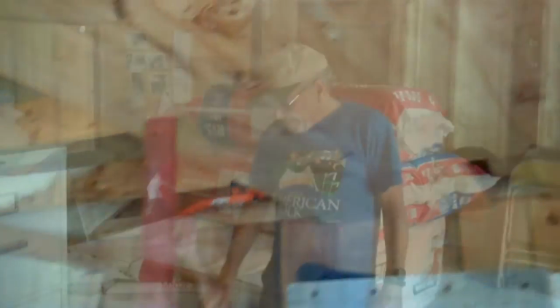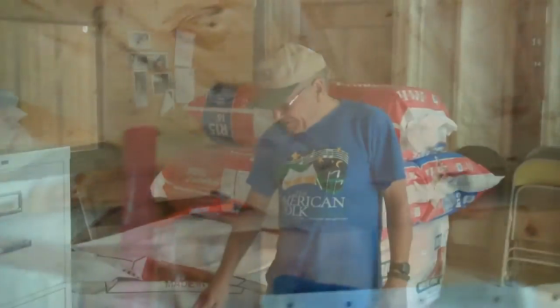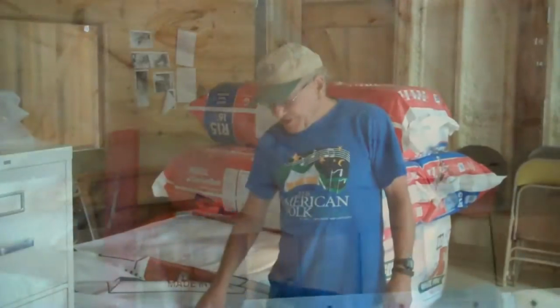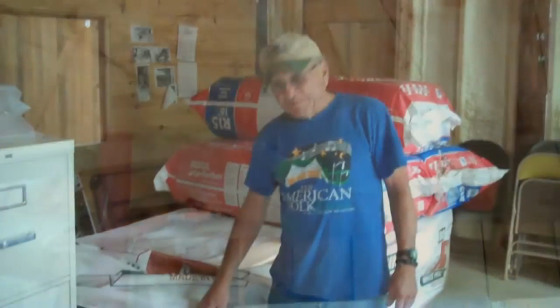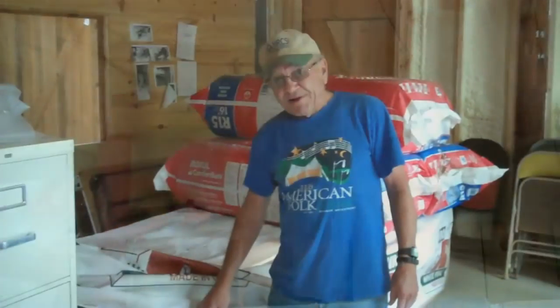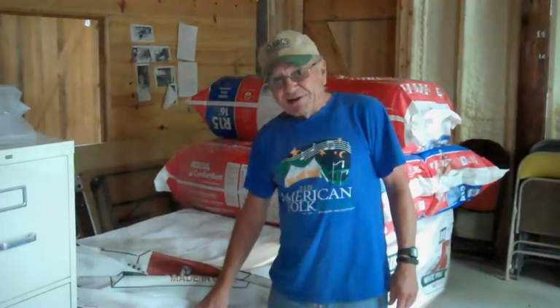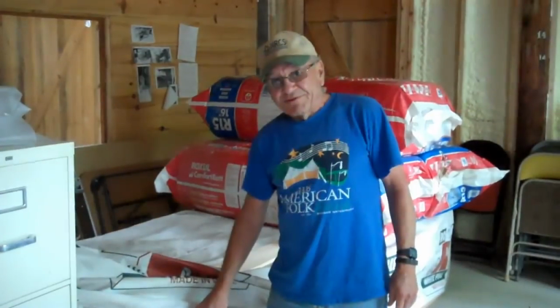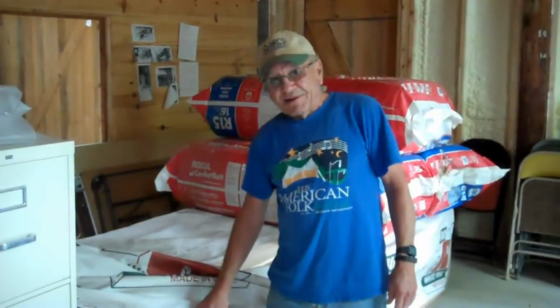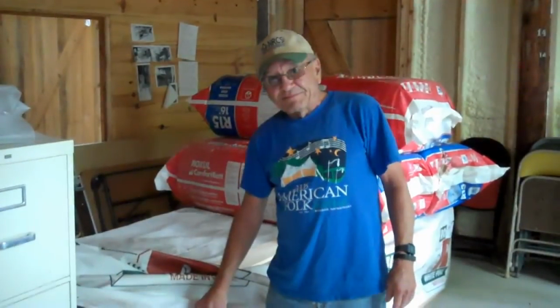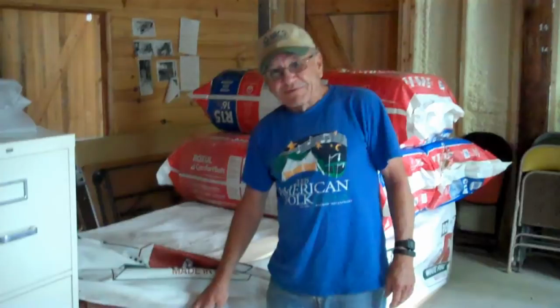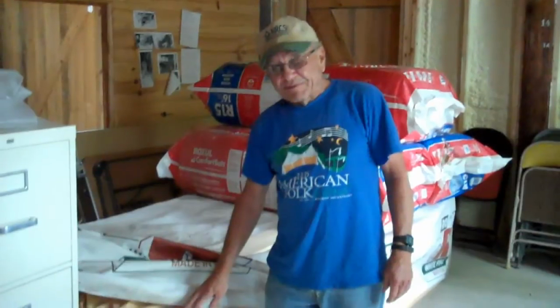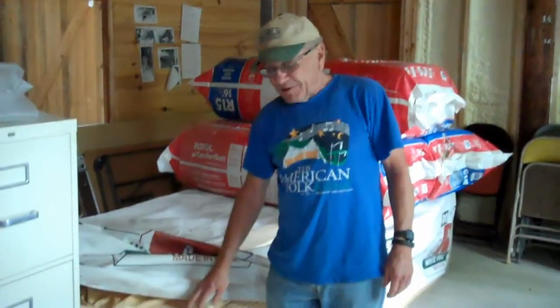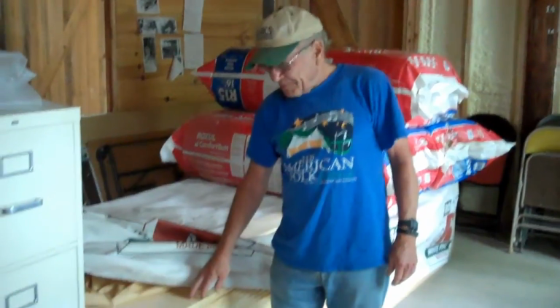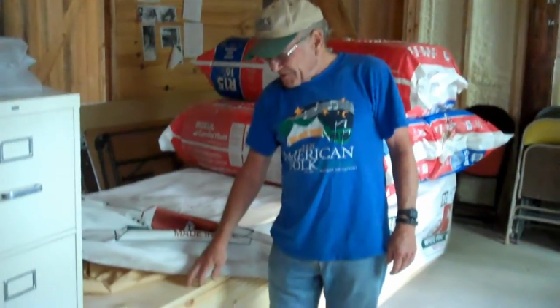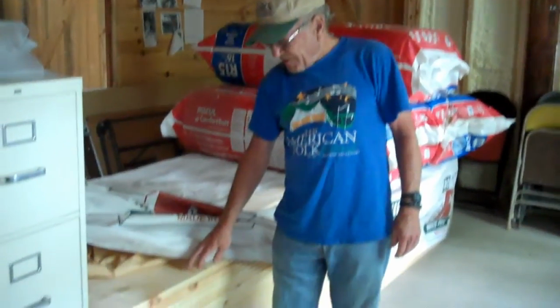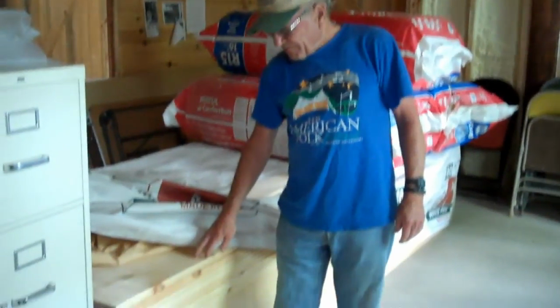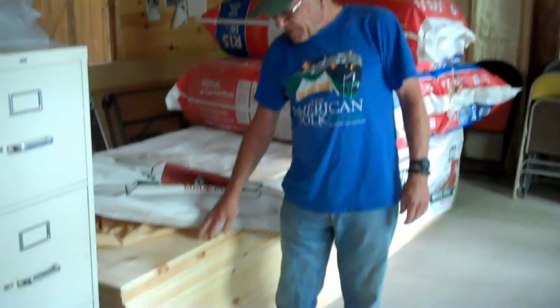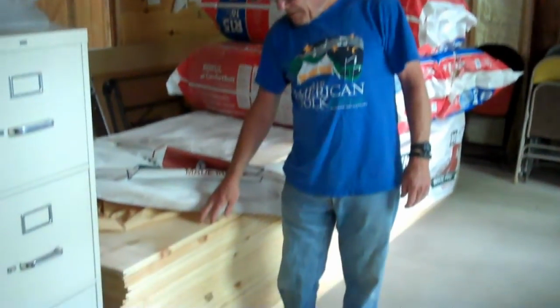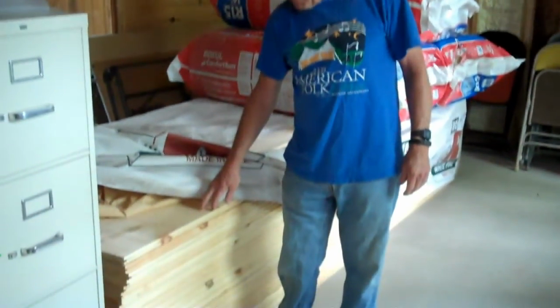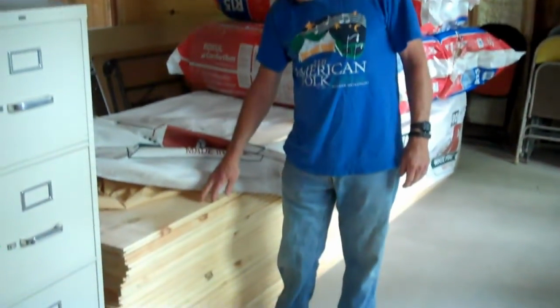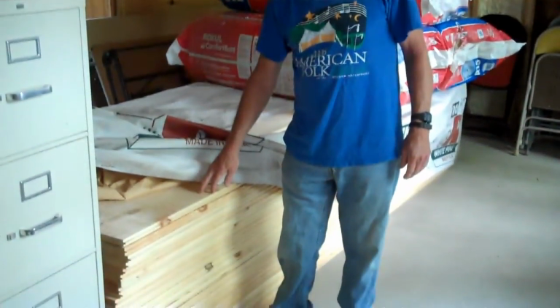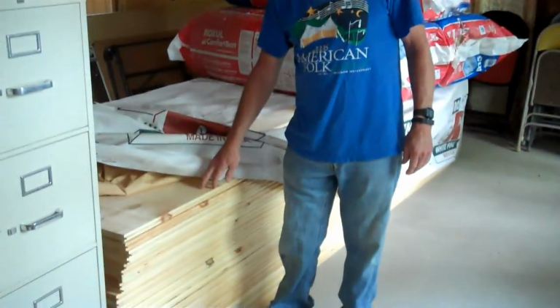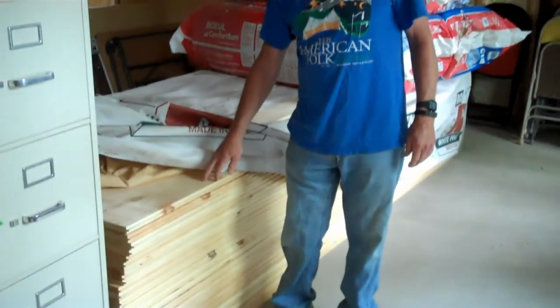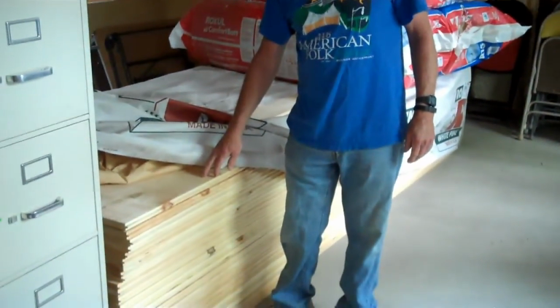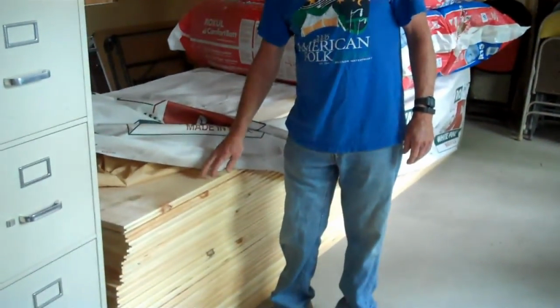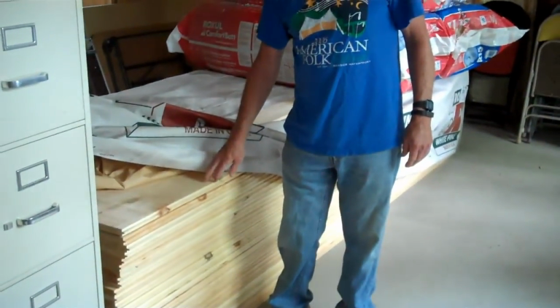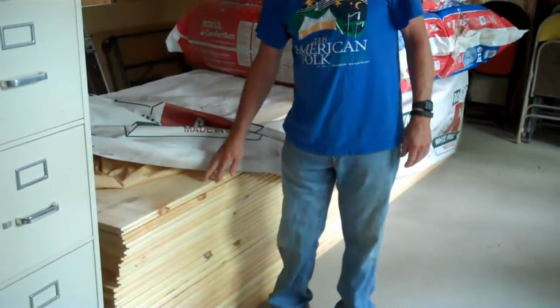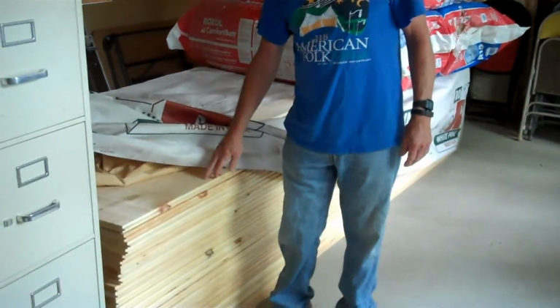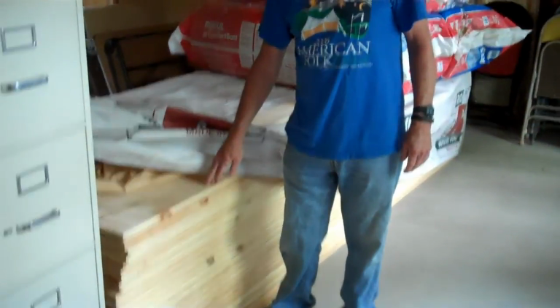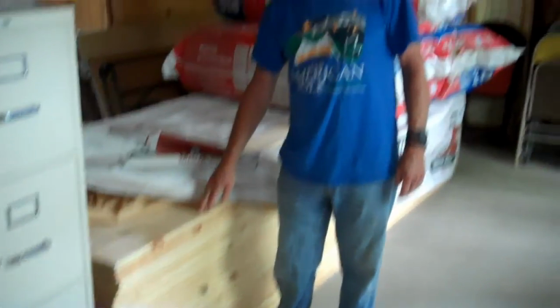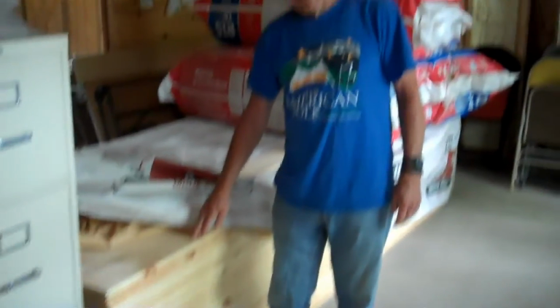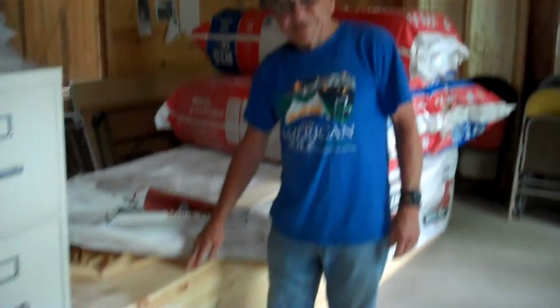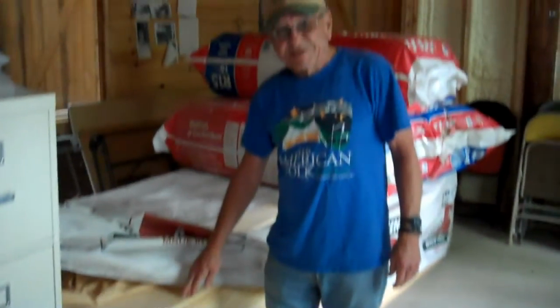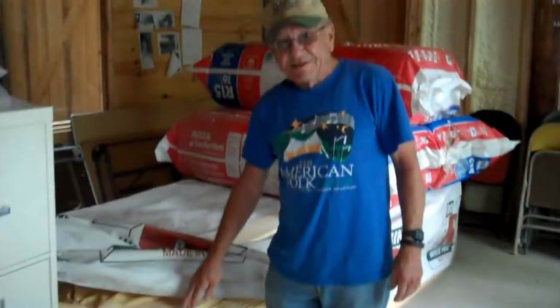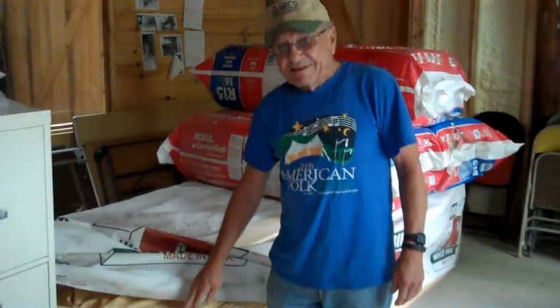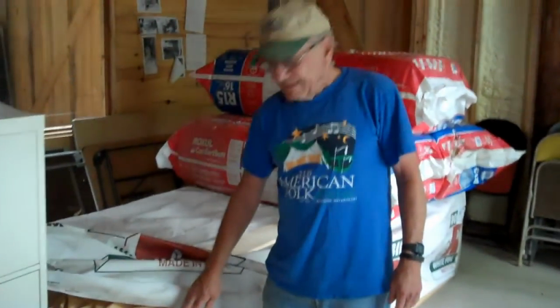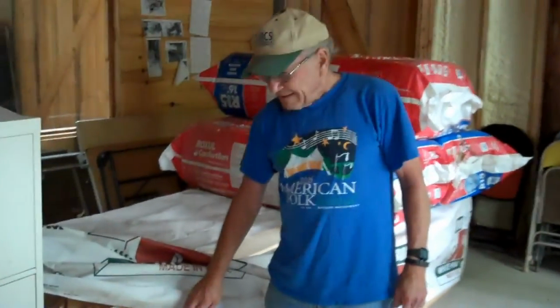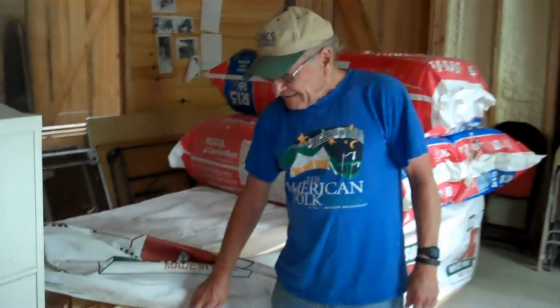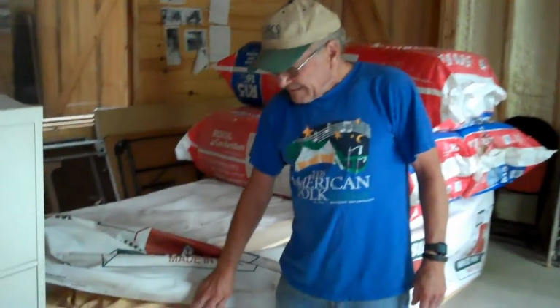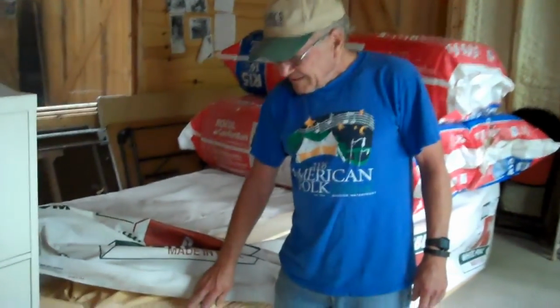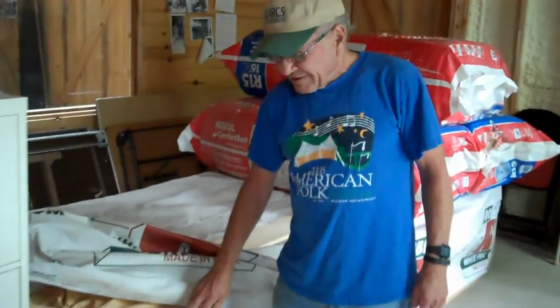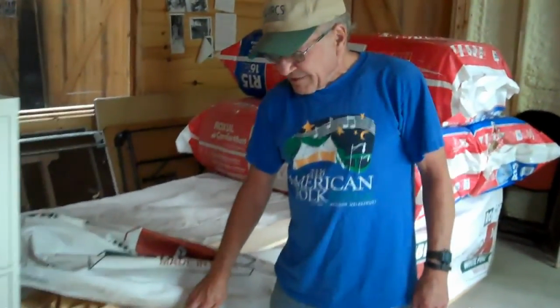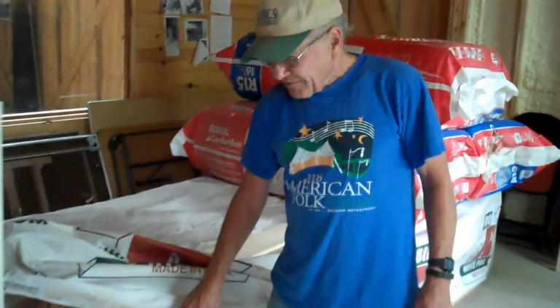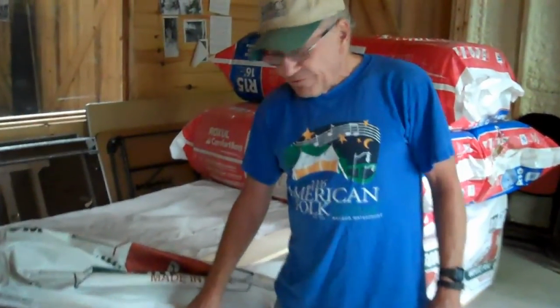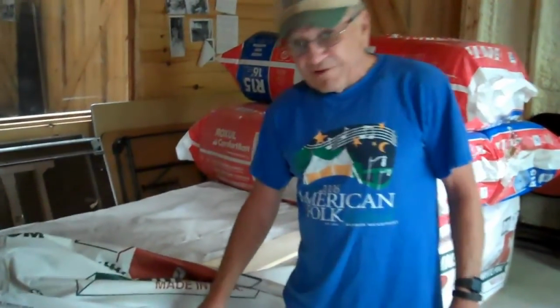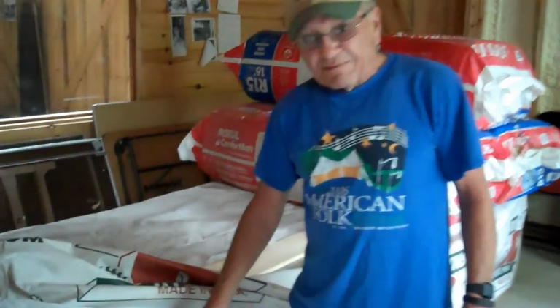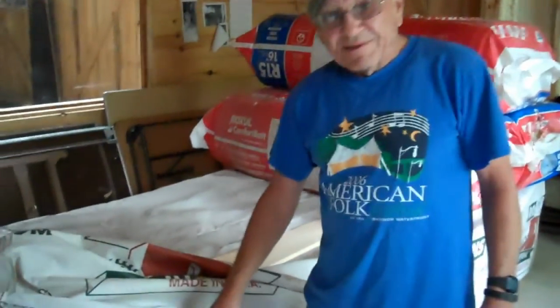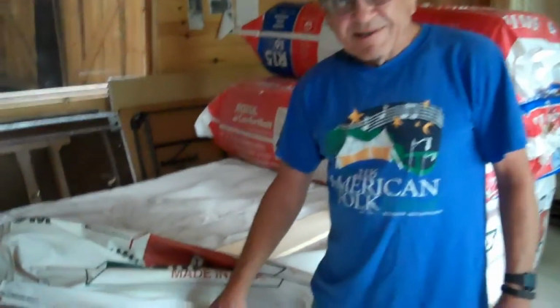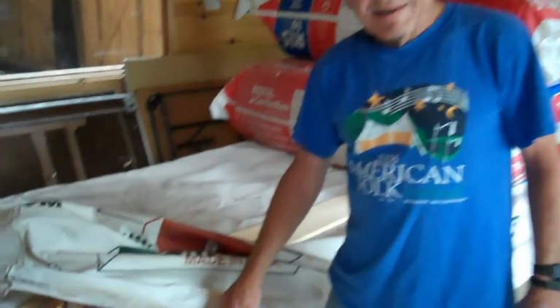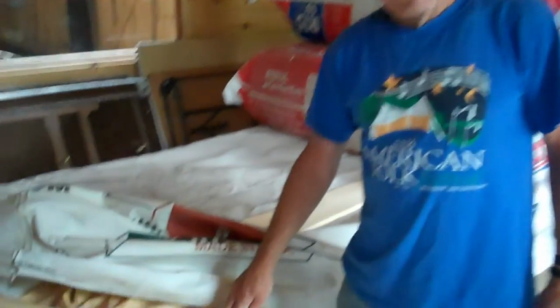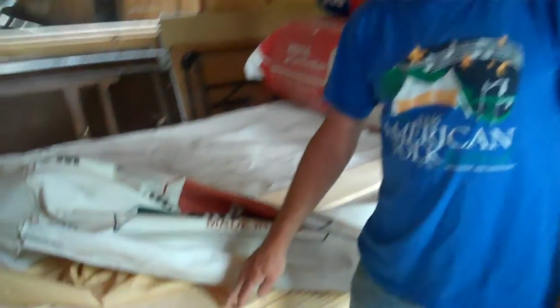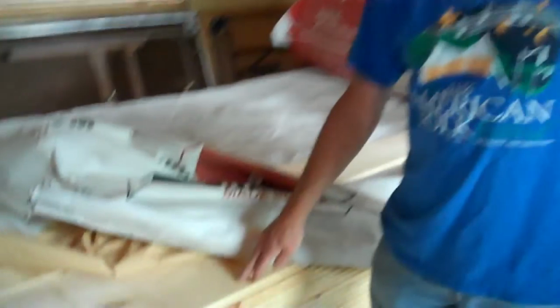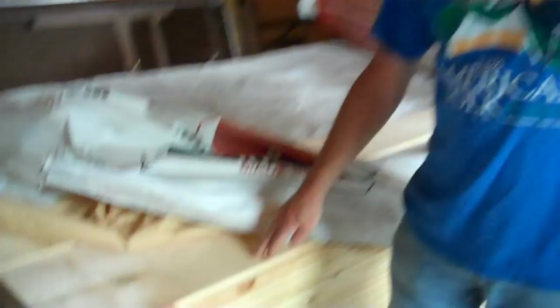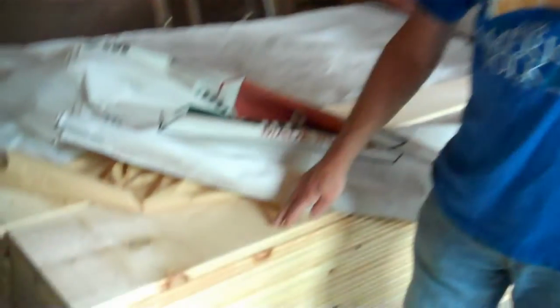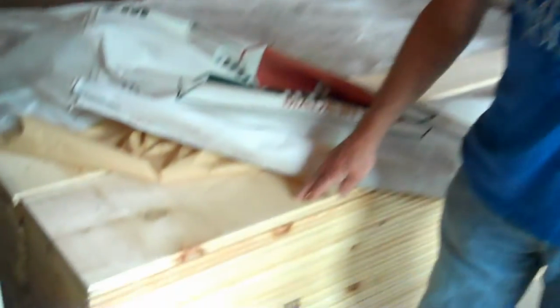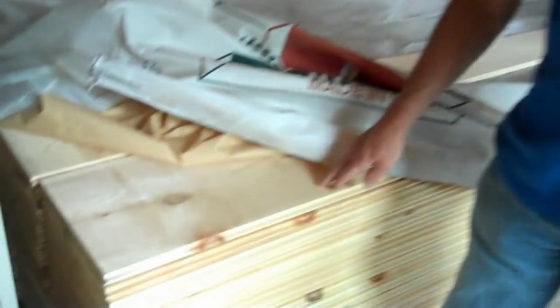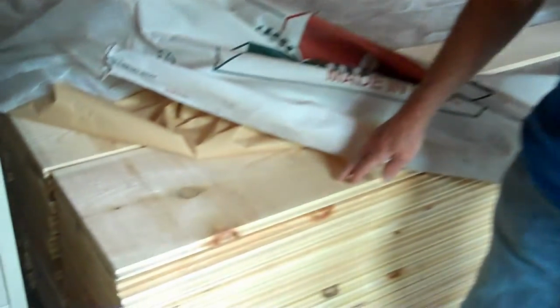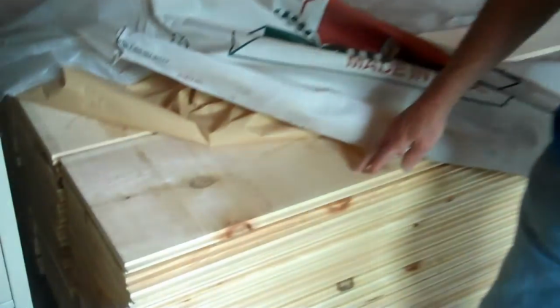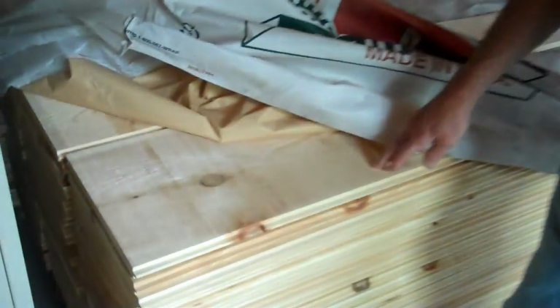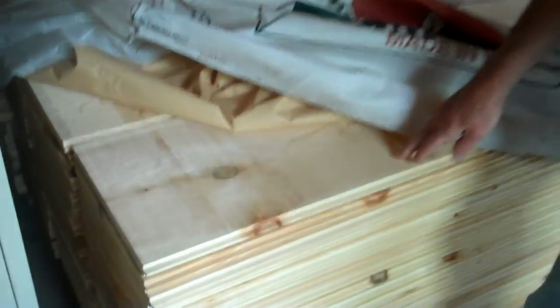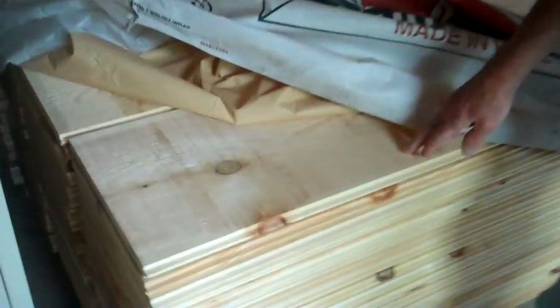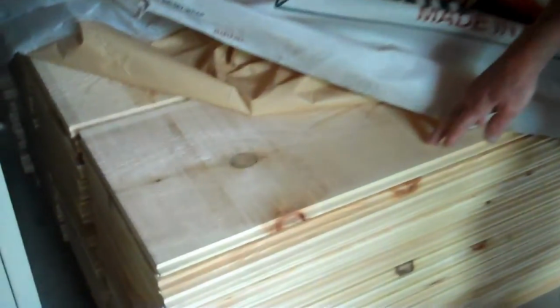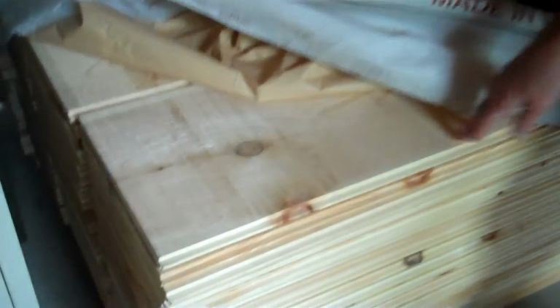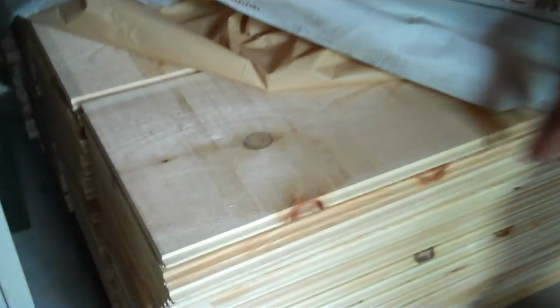This is a pile of lumber from Robbins Lumber Company — they donated it. It's 12-inch tongue-and-groove lumber. This is going to be used on the walls in here.